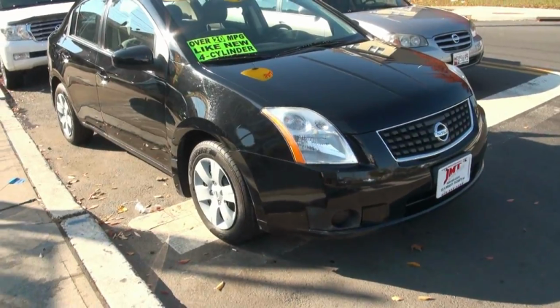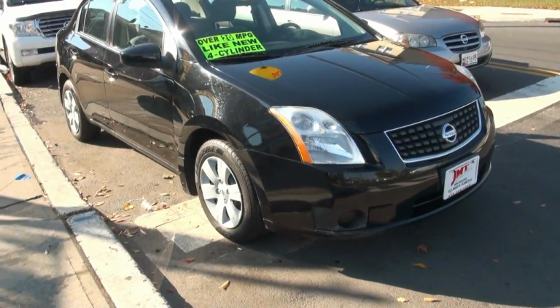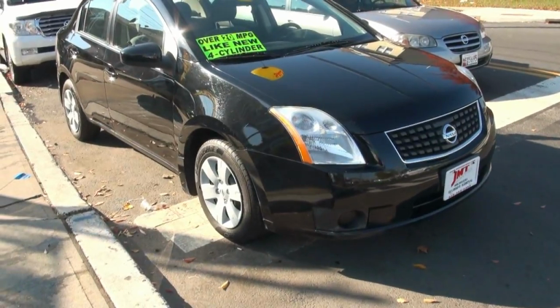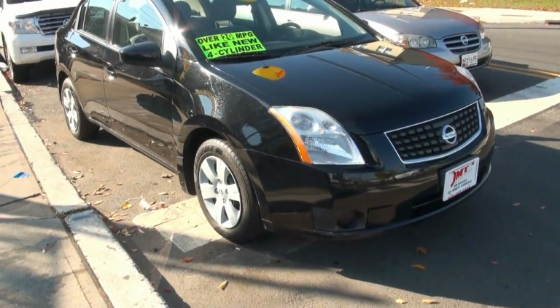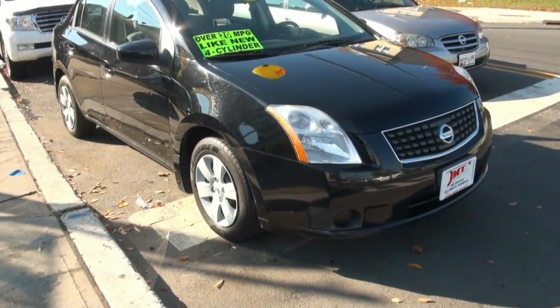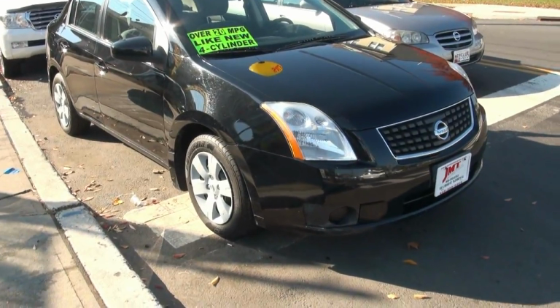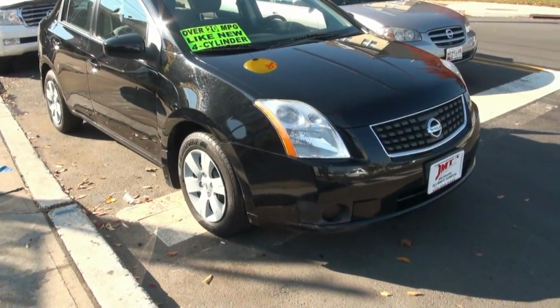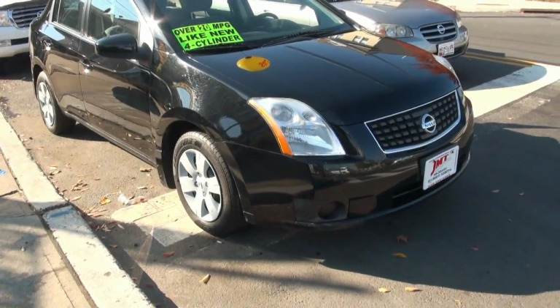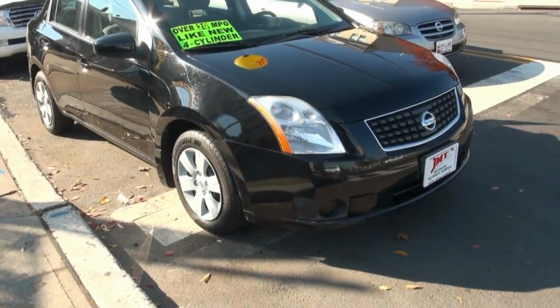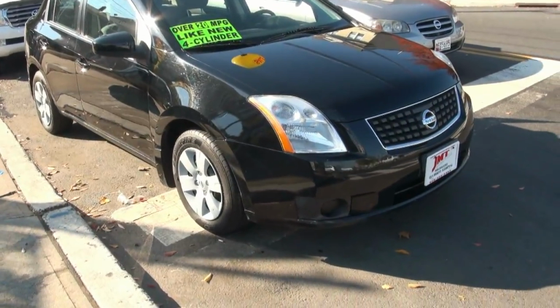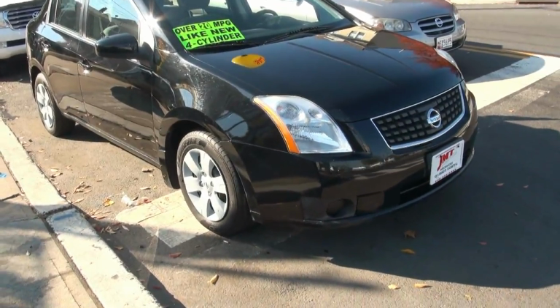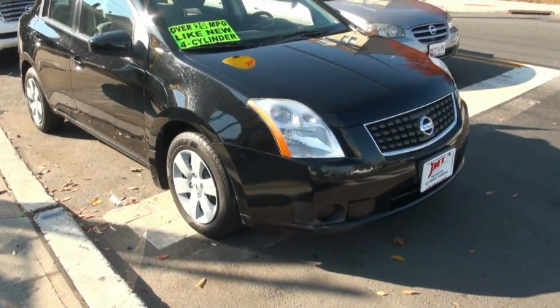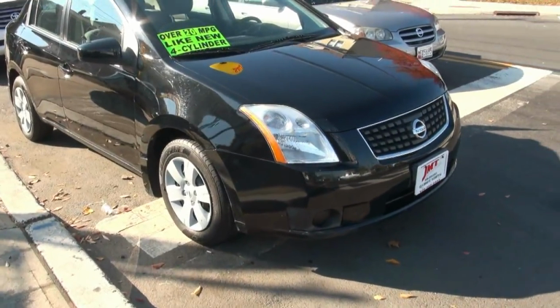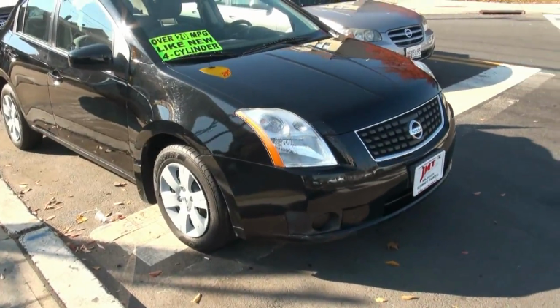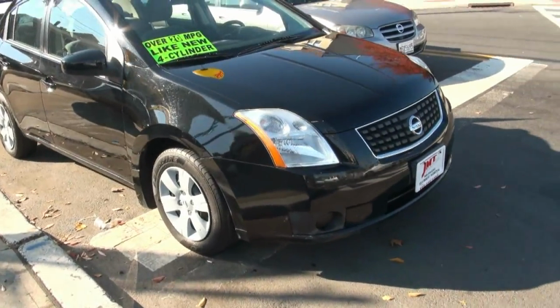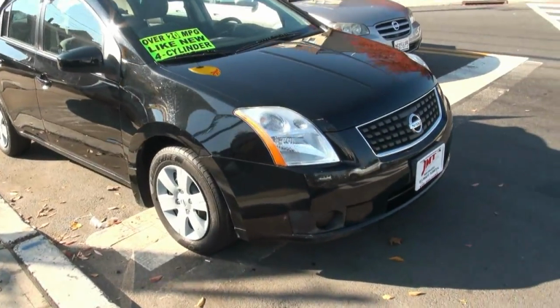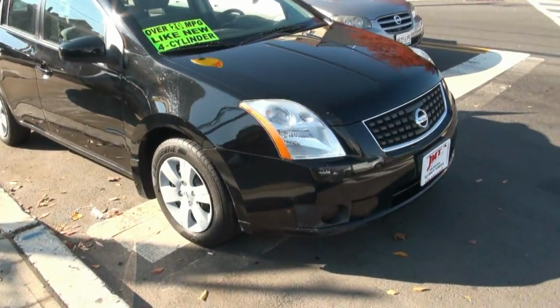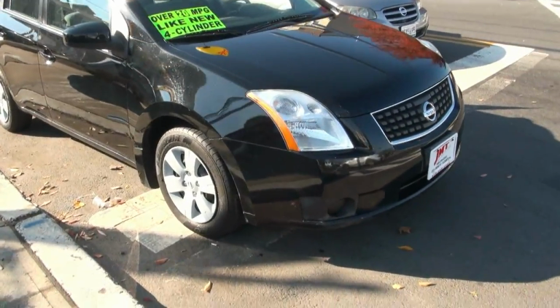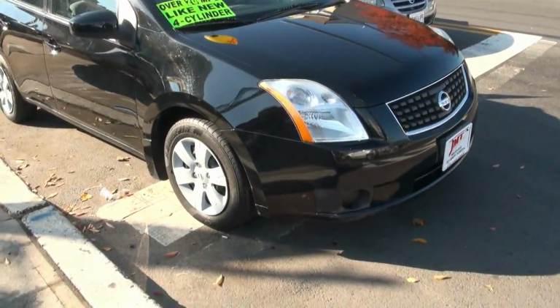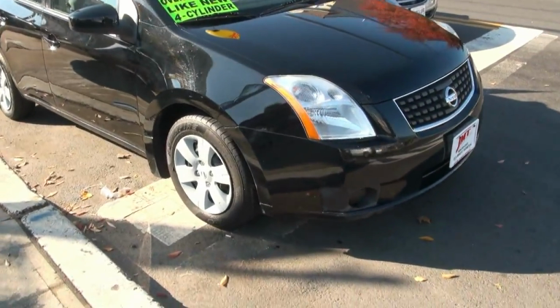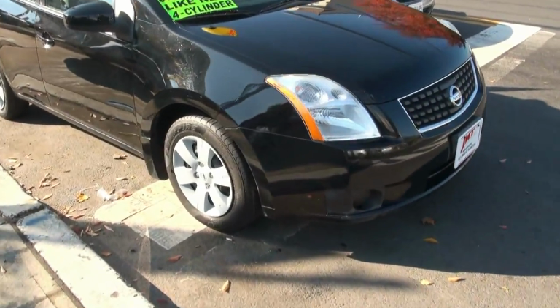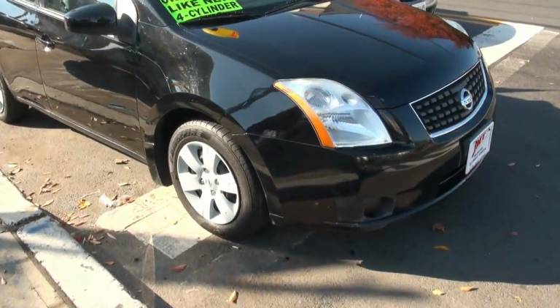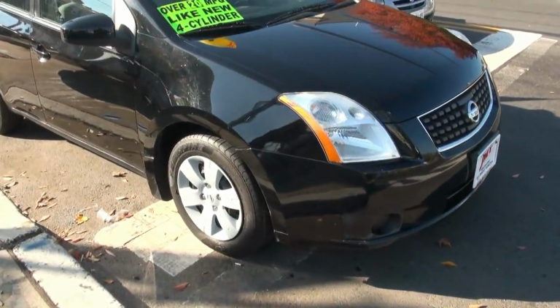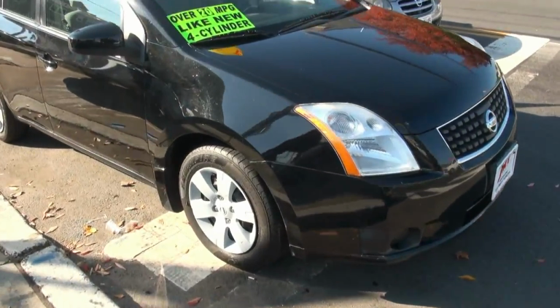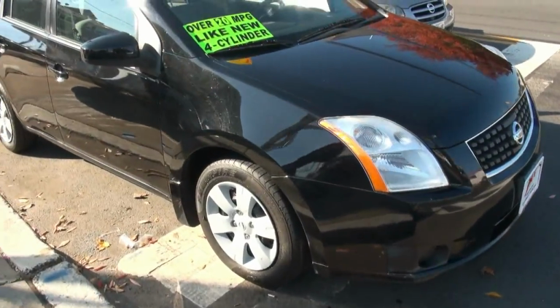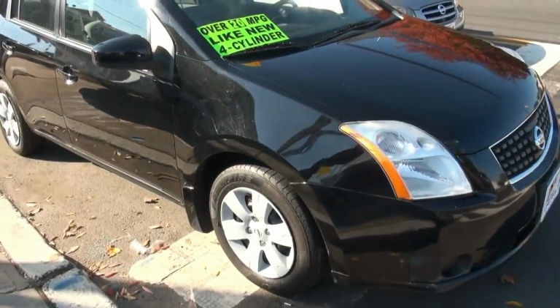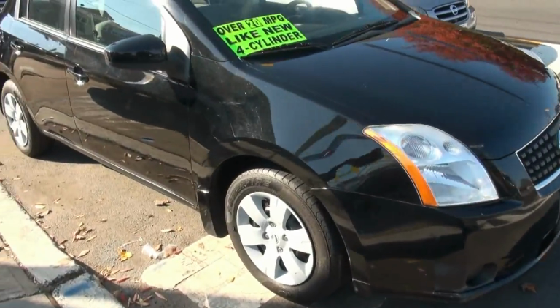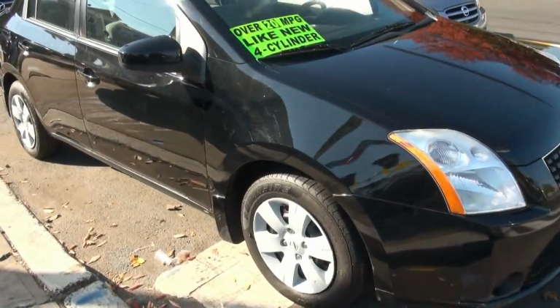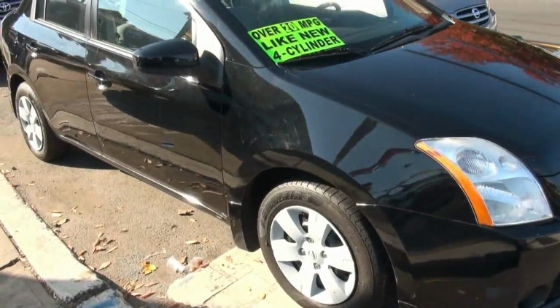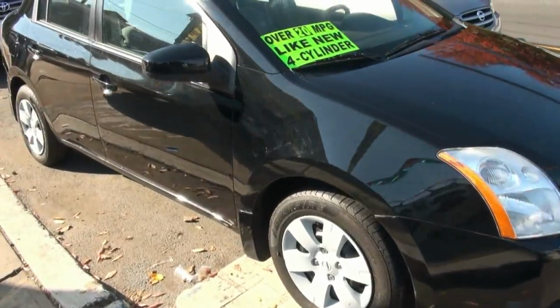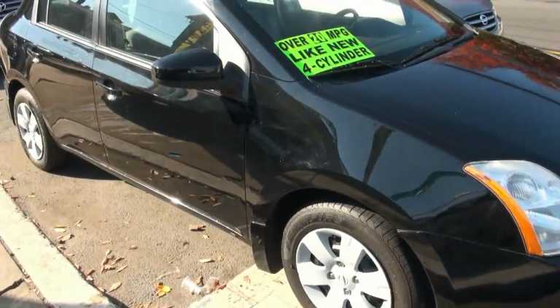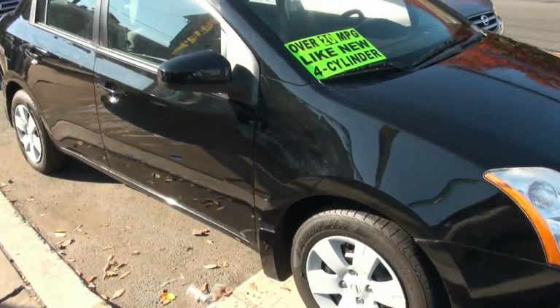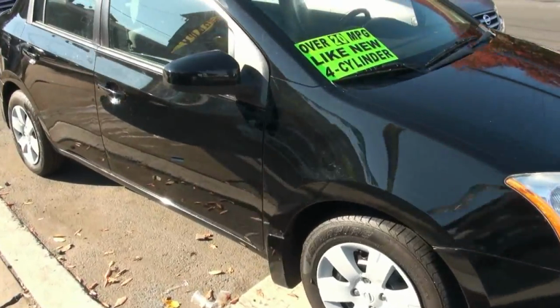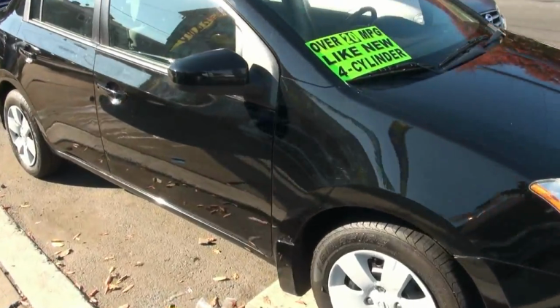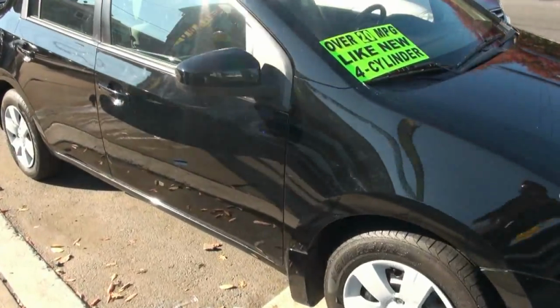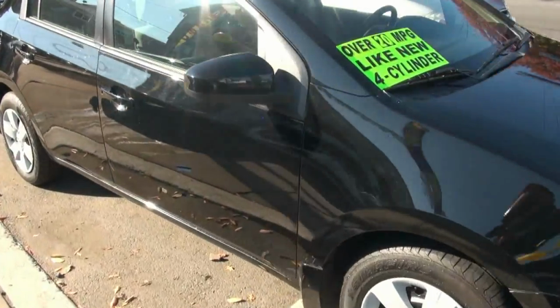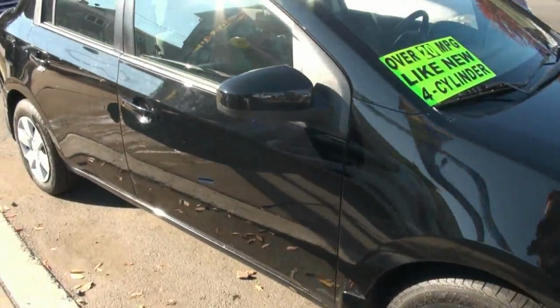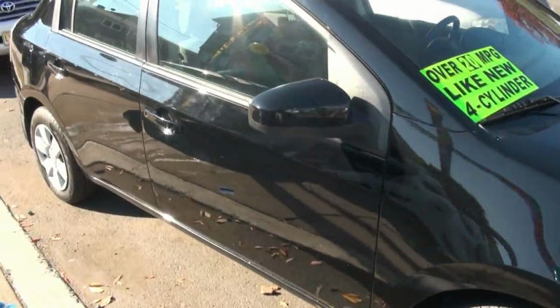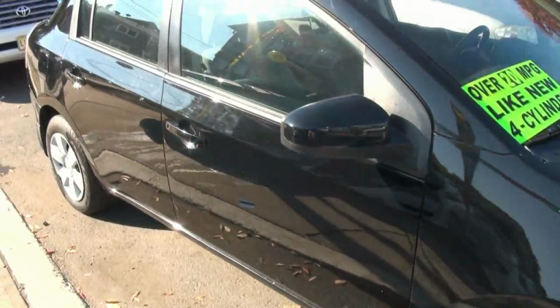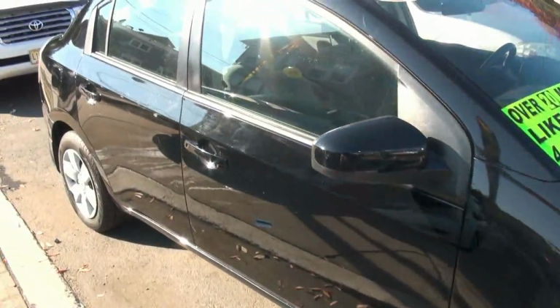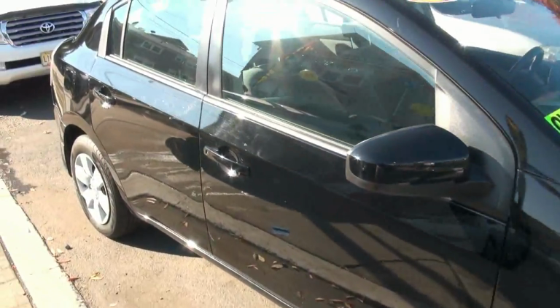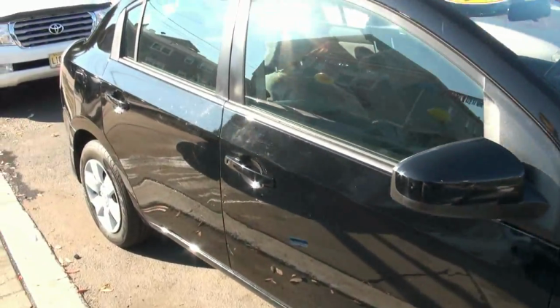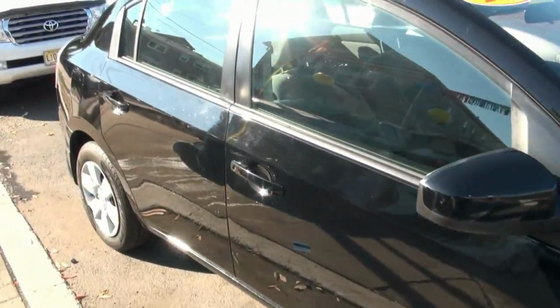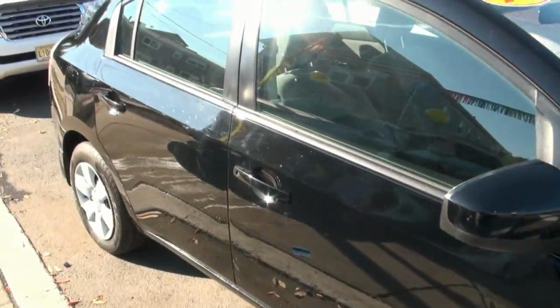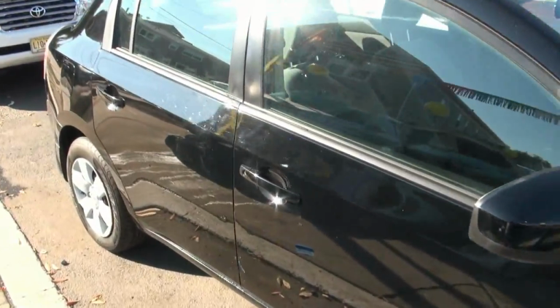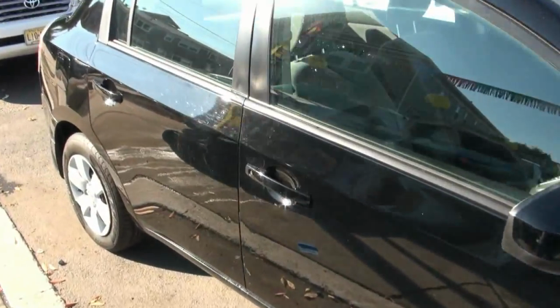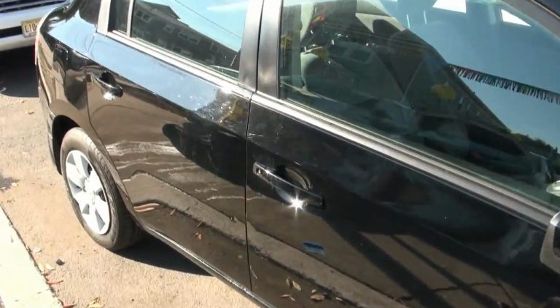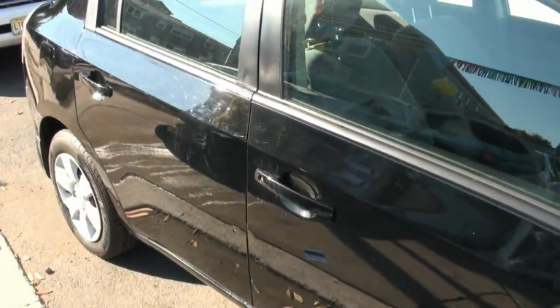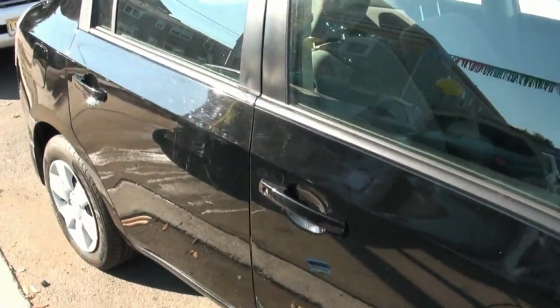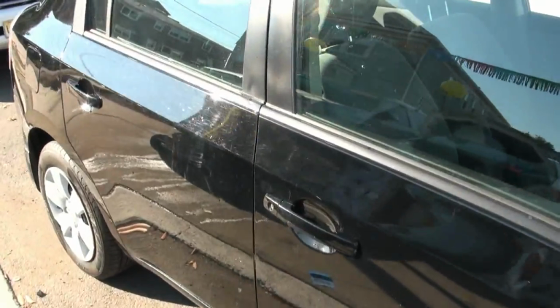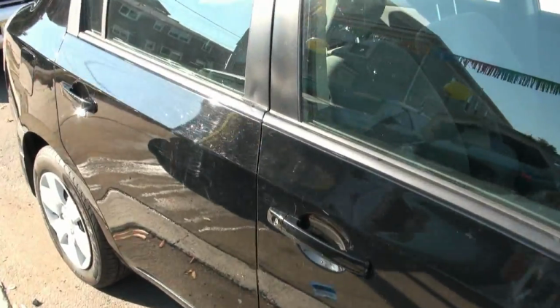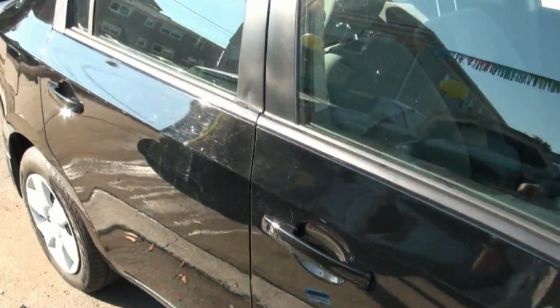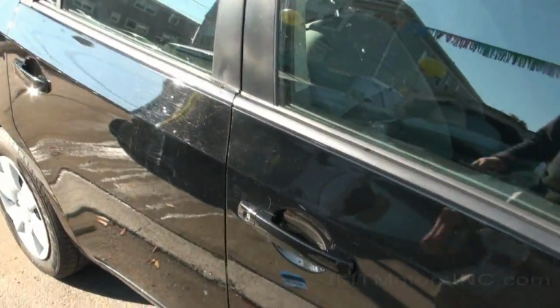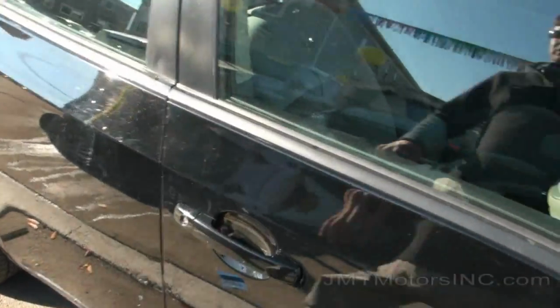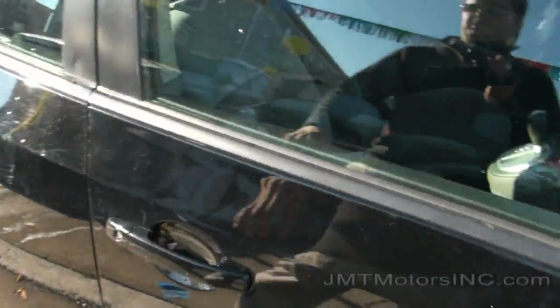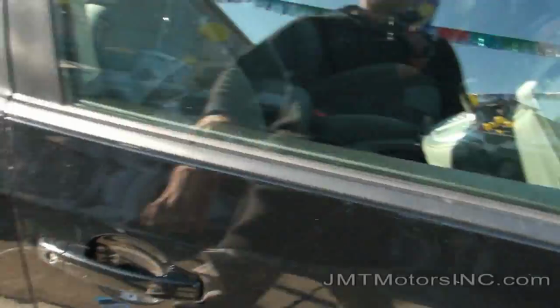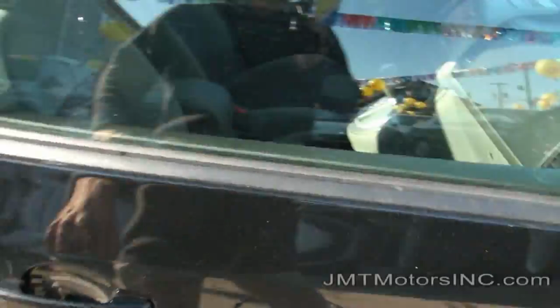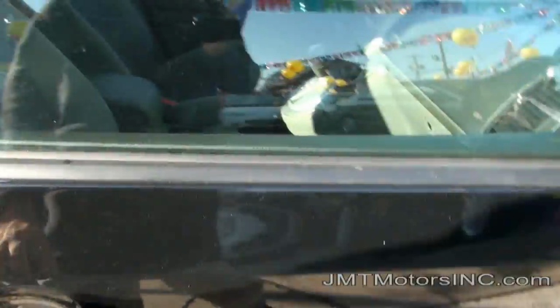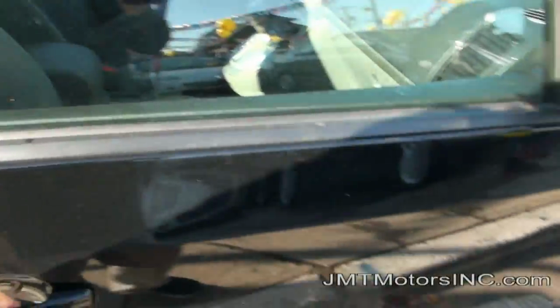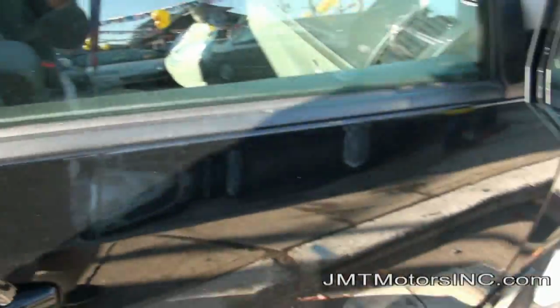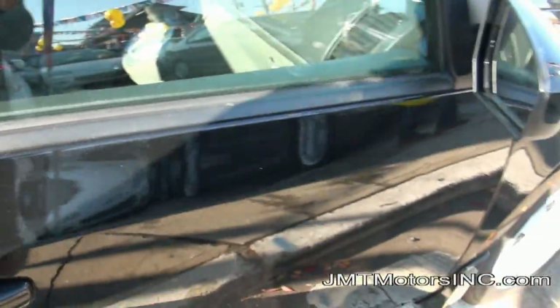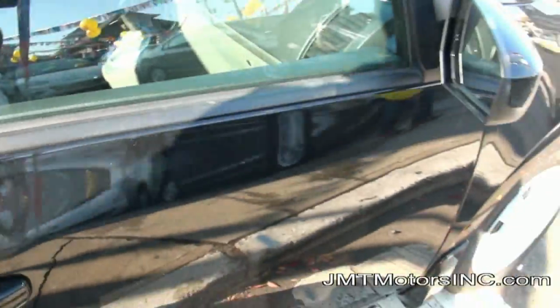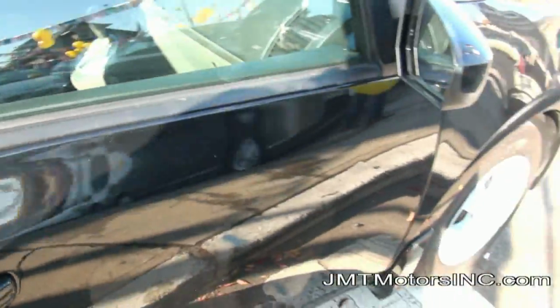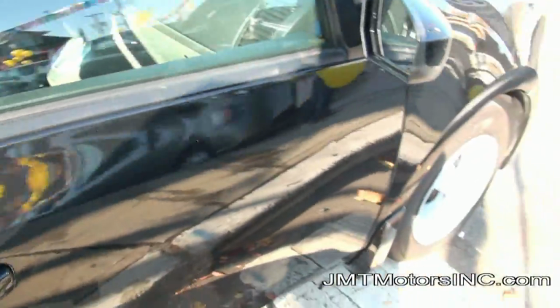Welcome to JMT Motors. 2007 Nissan Sentra. This one has a nice little 2-liter four-cylinder to save you on gas.